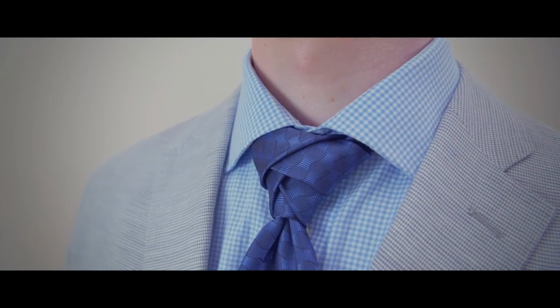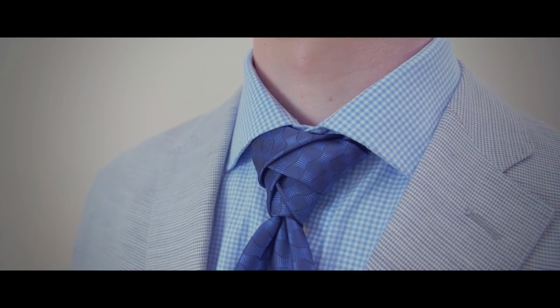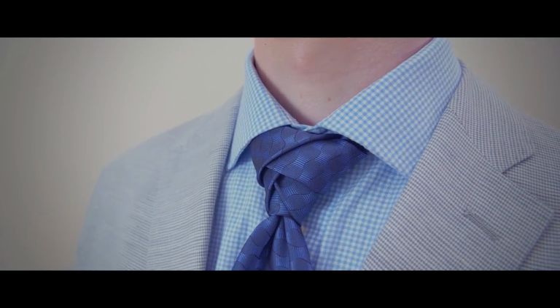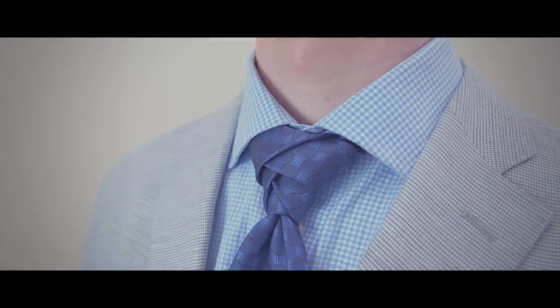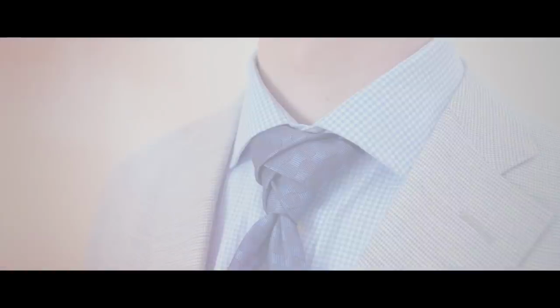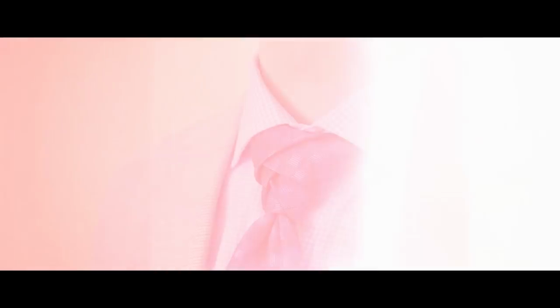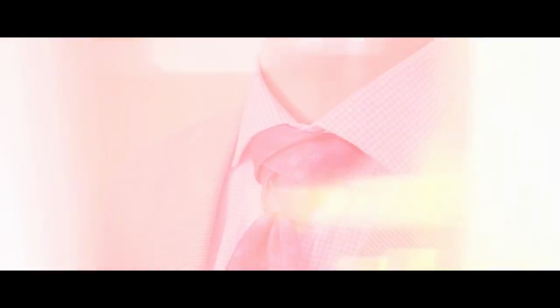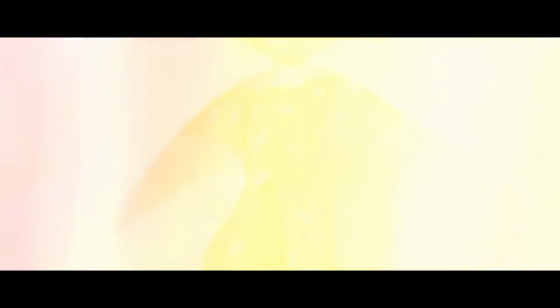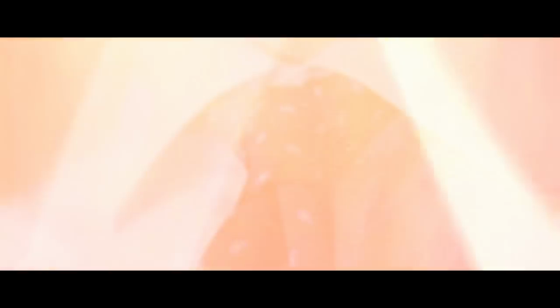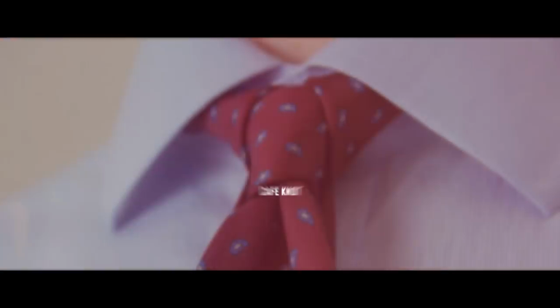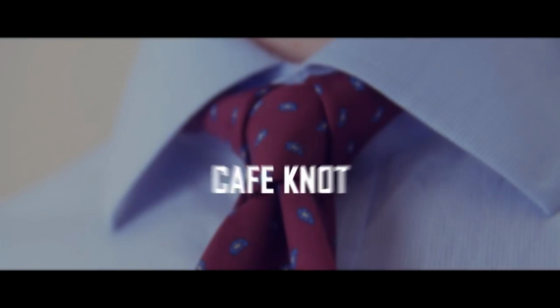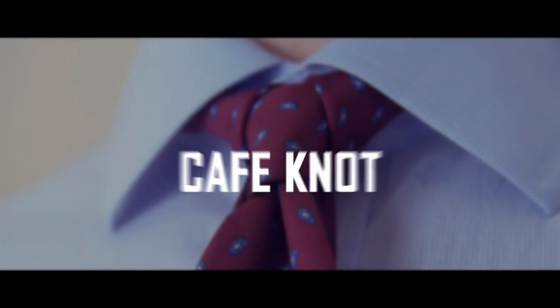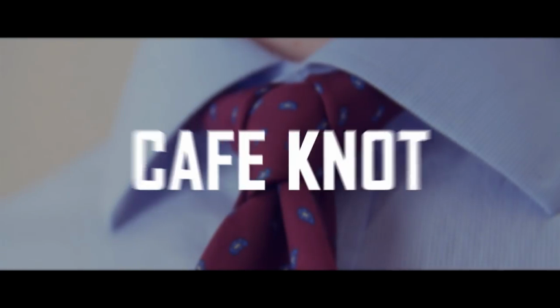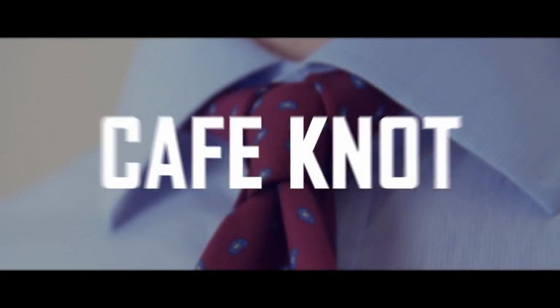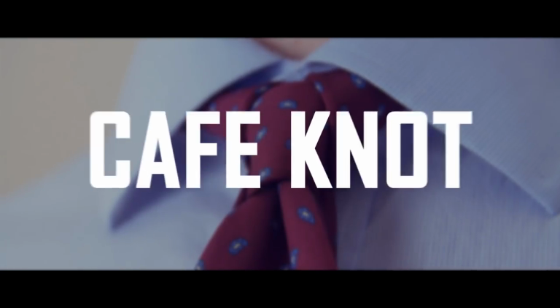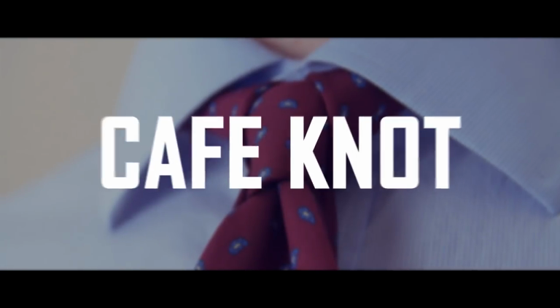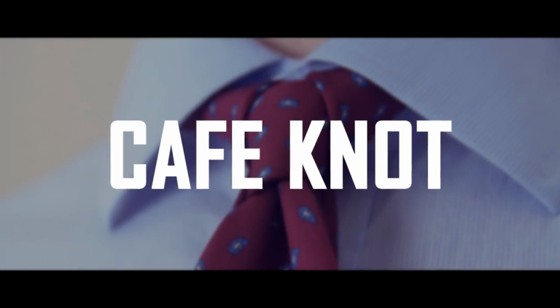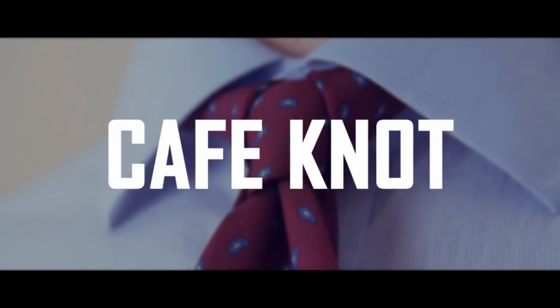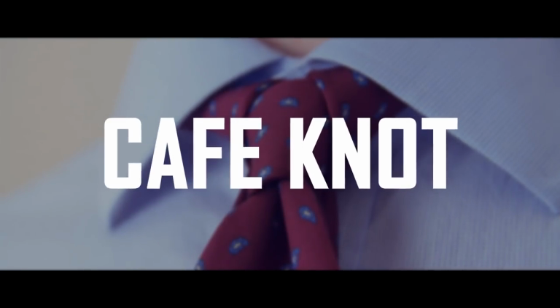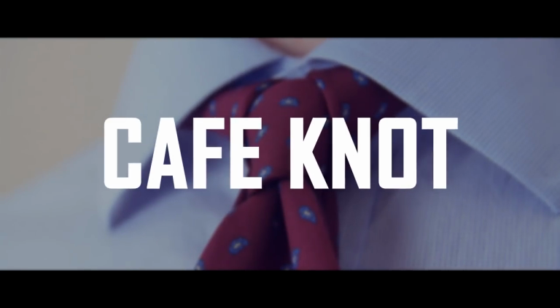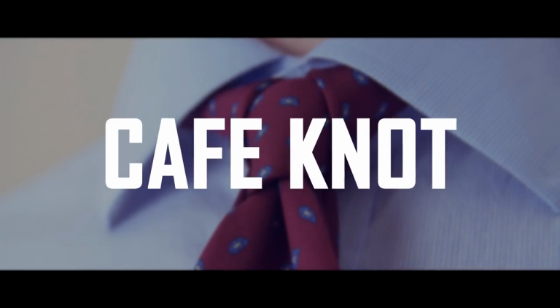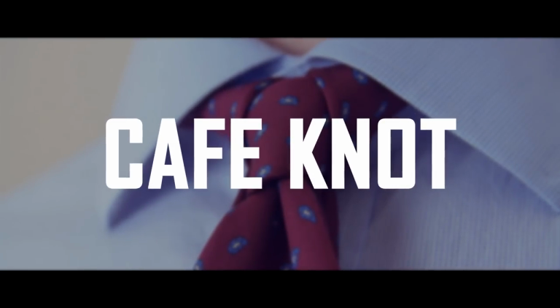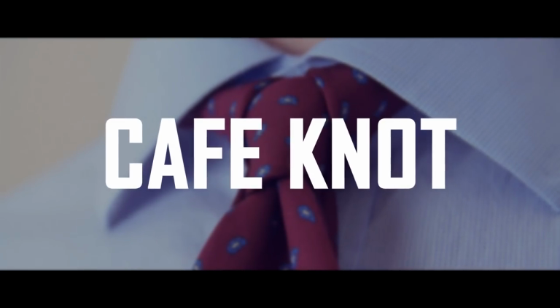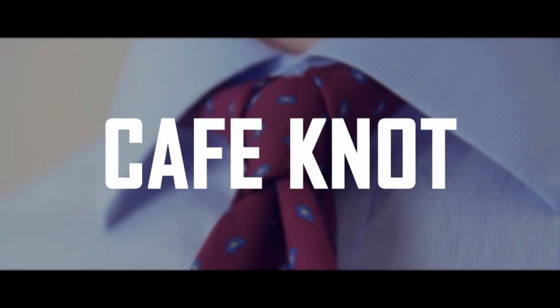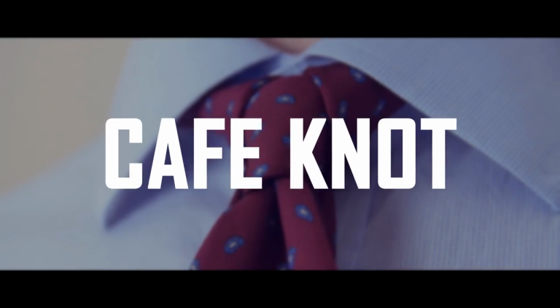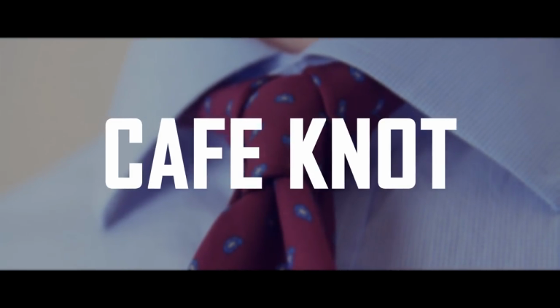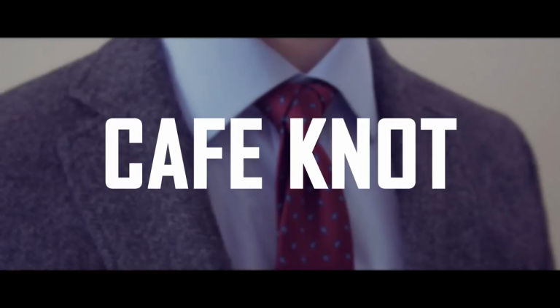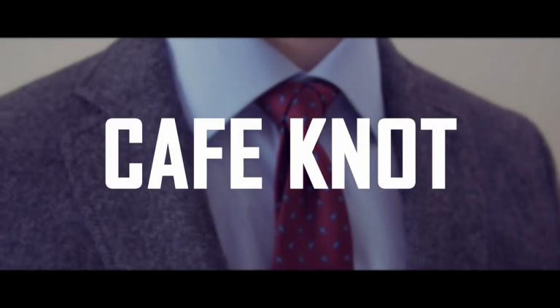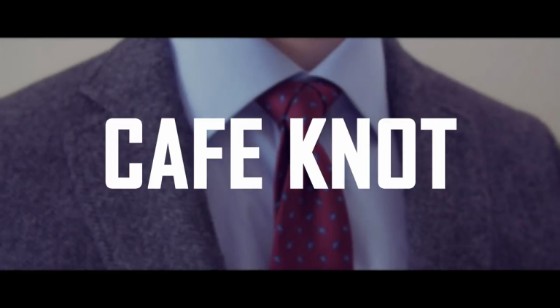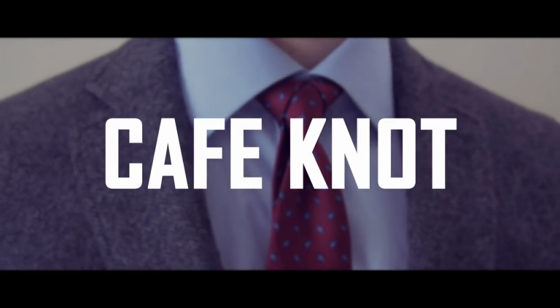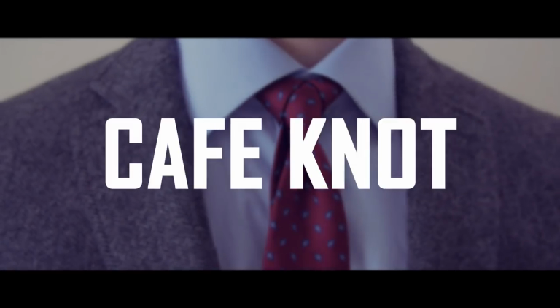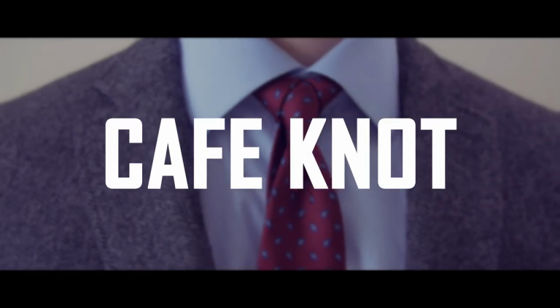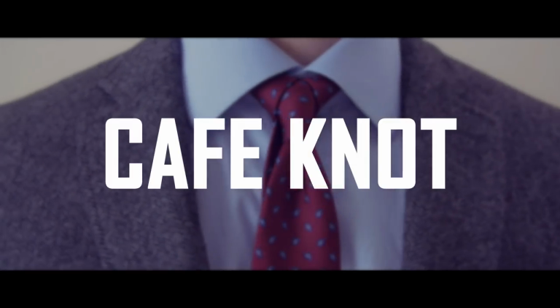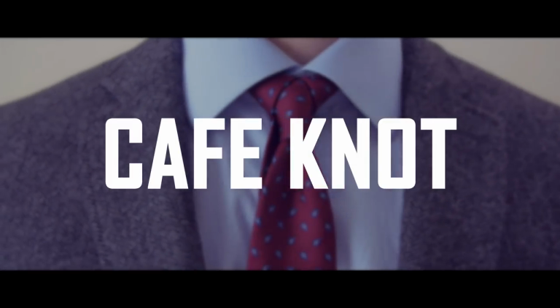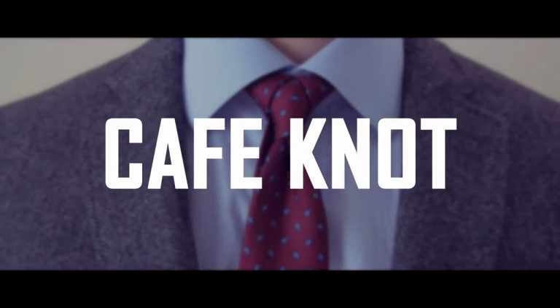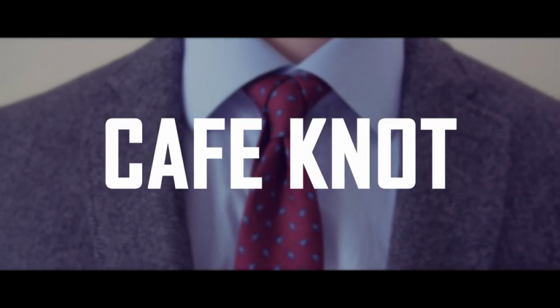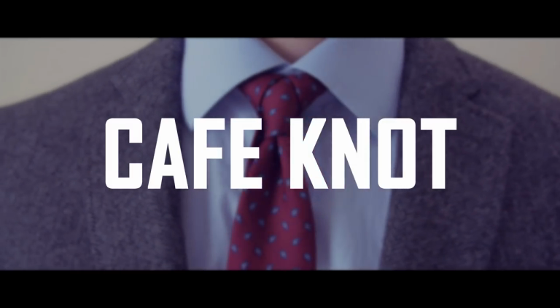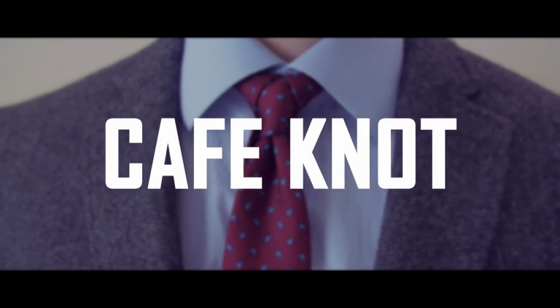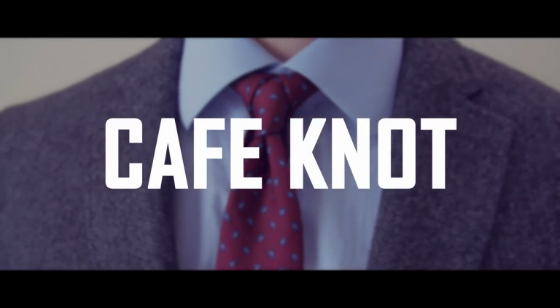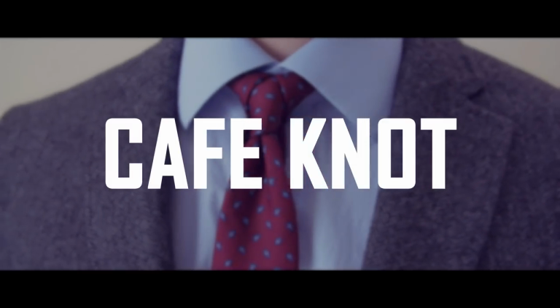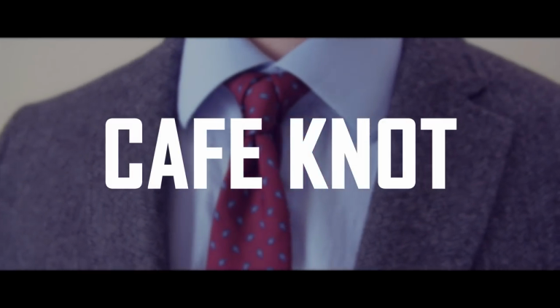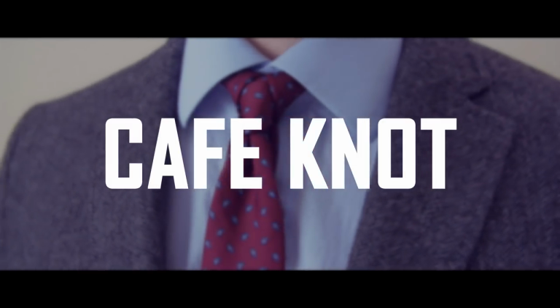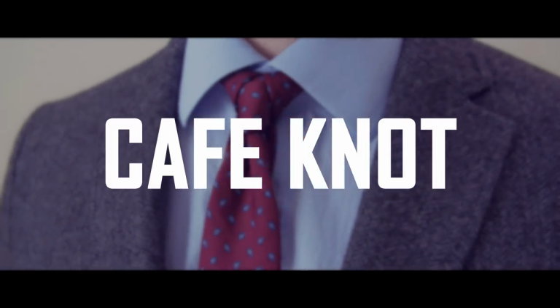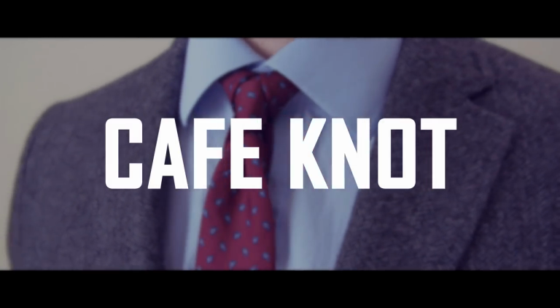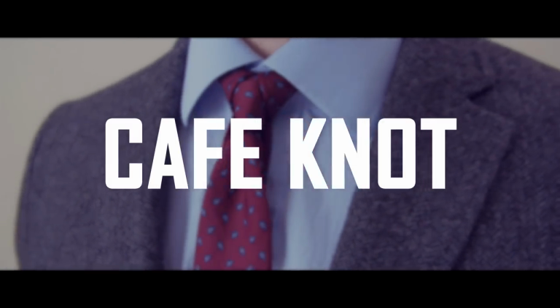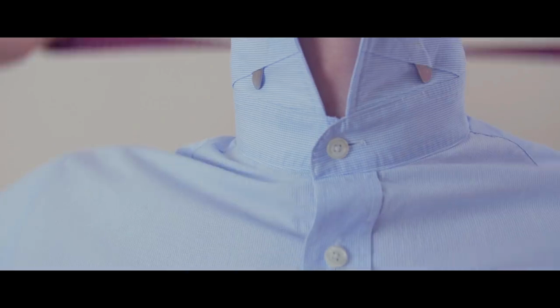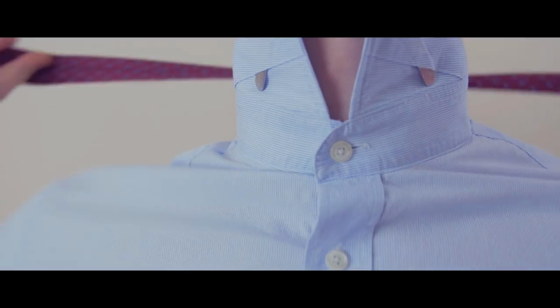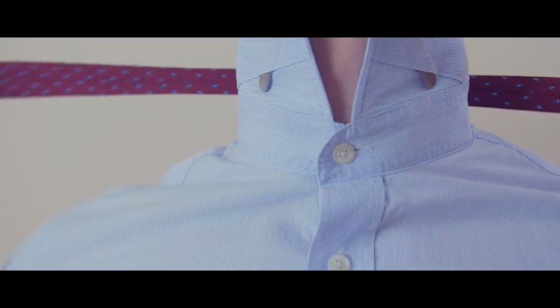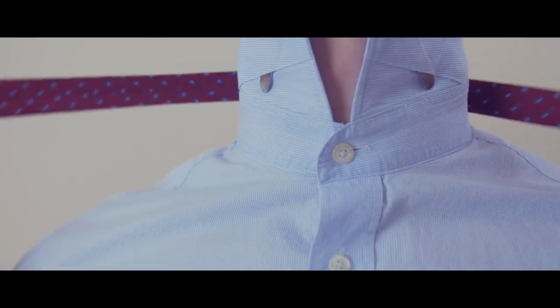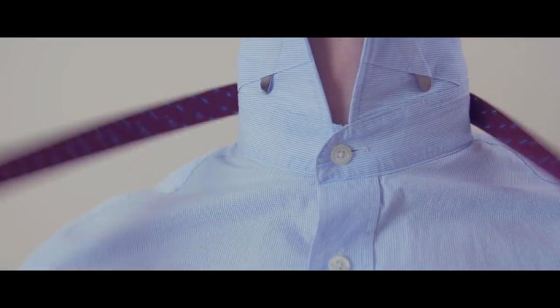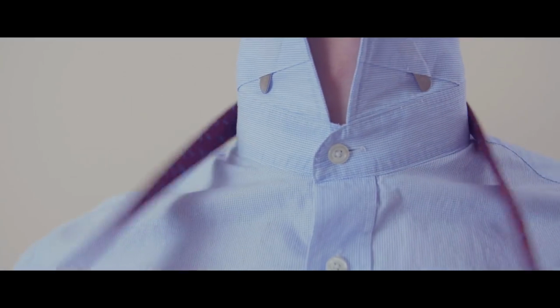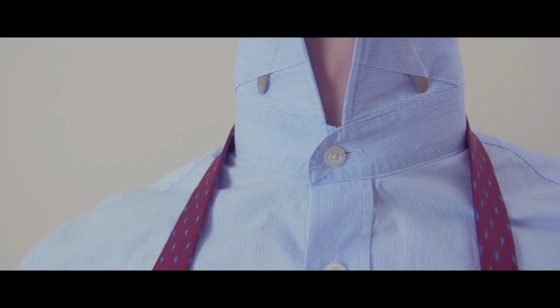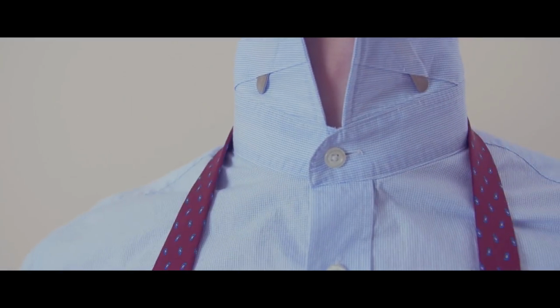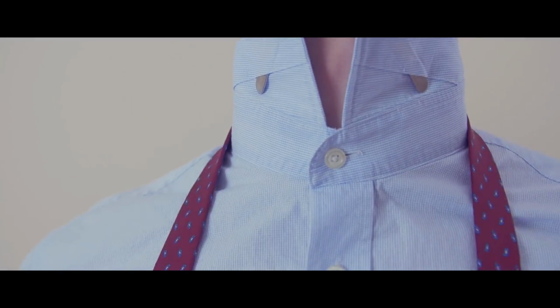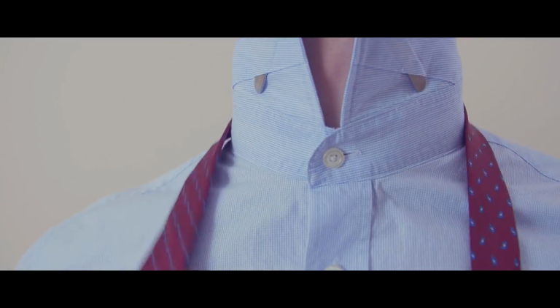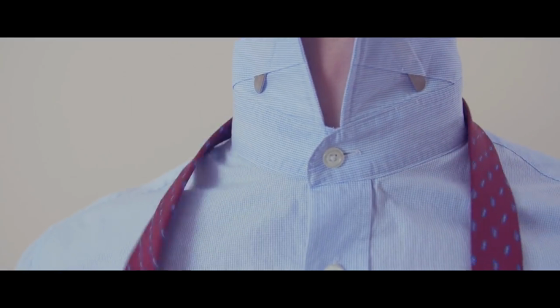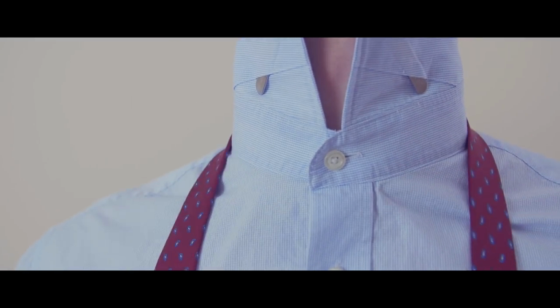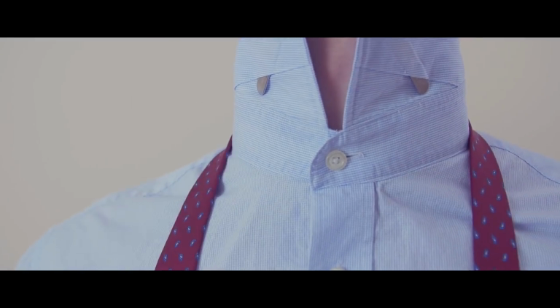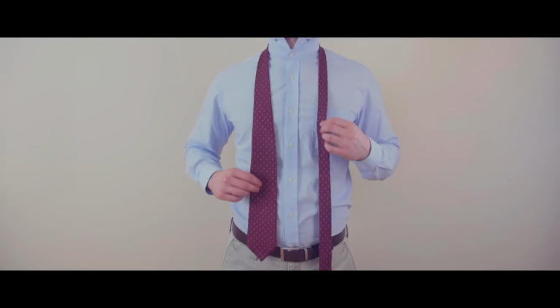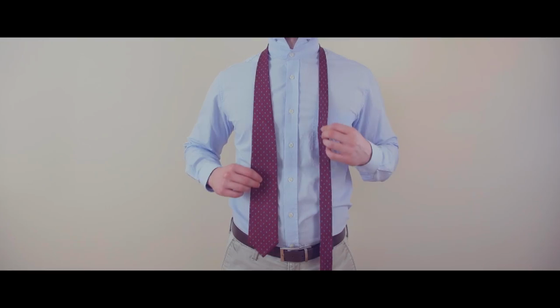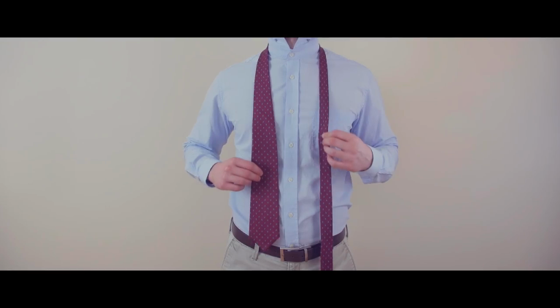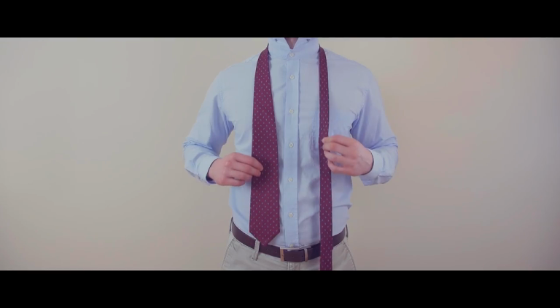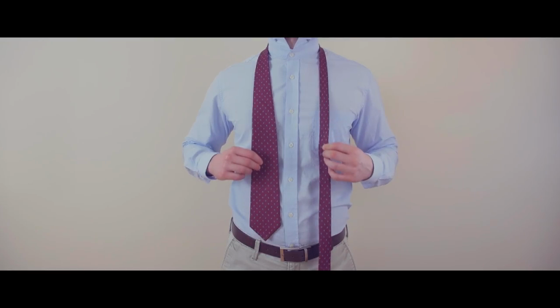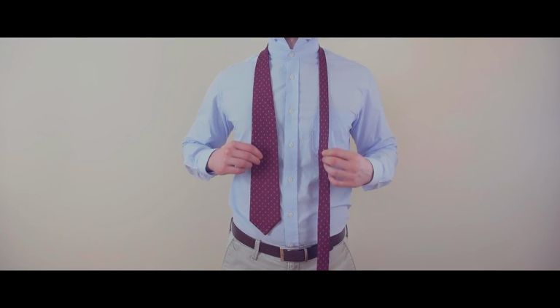The second complex necktie knot we're going to learn is the Cafe Knot. Let's get started.